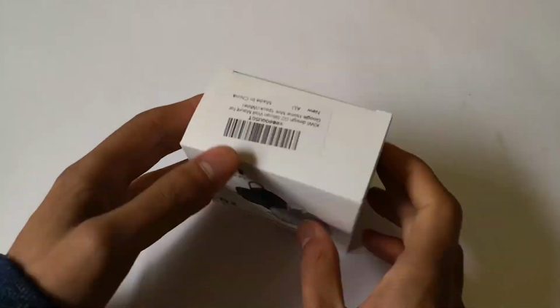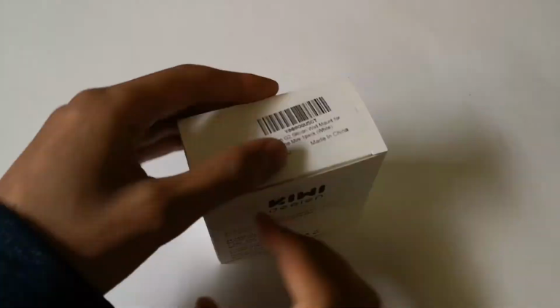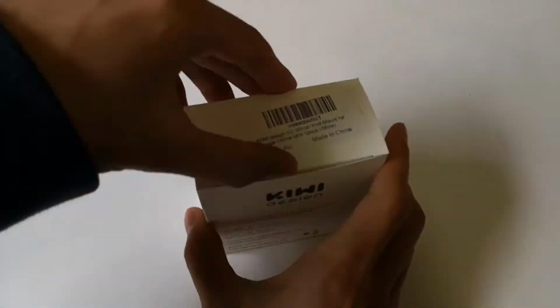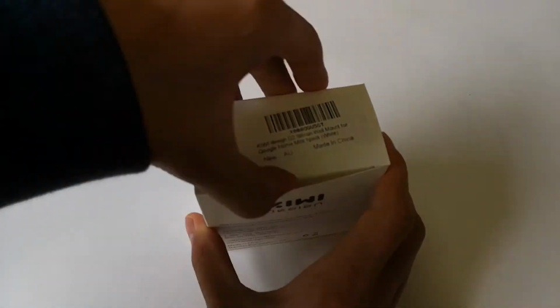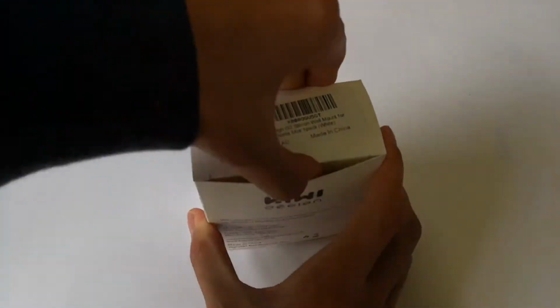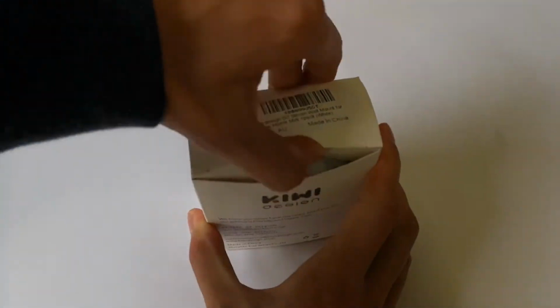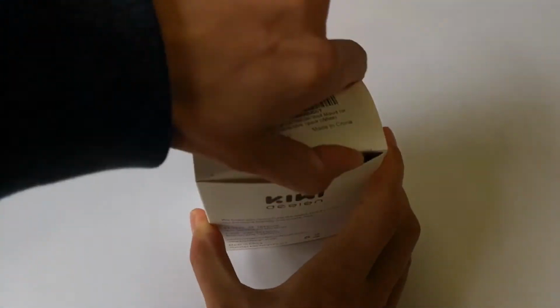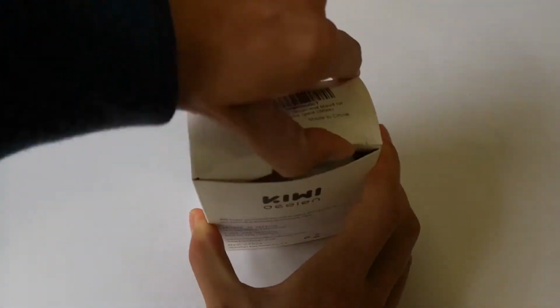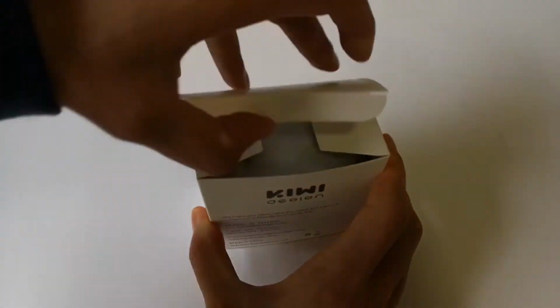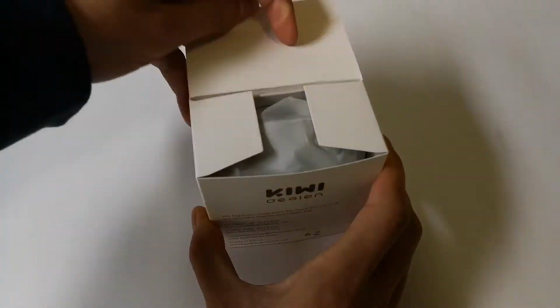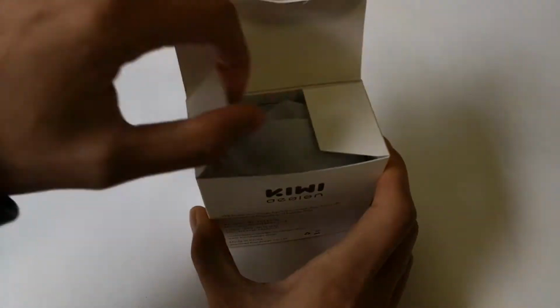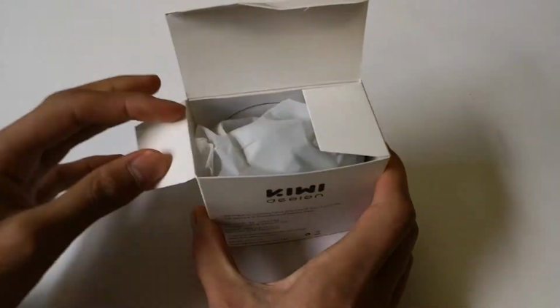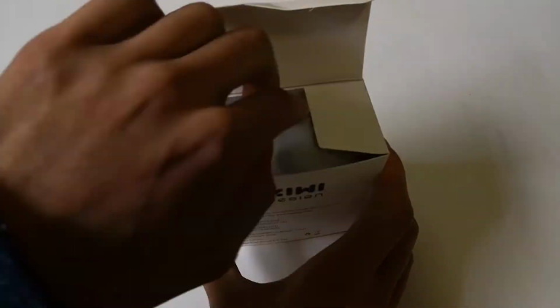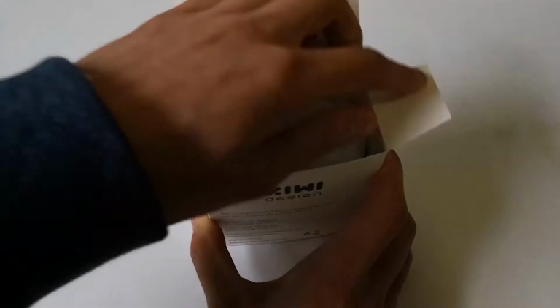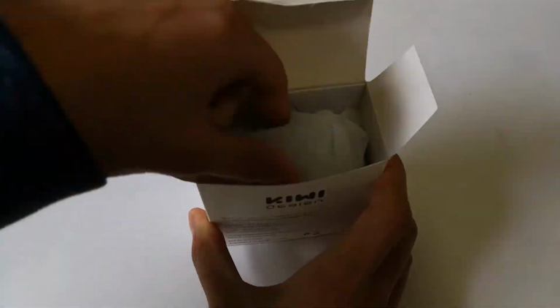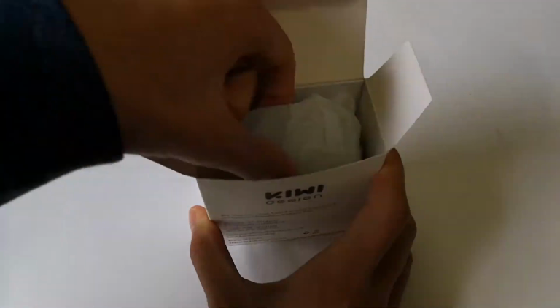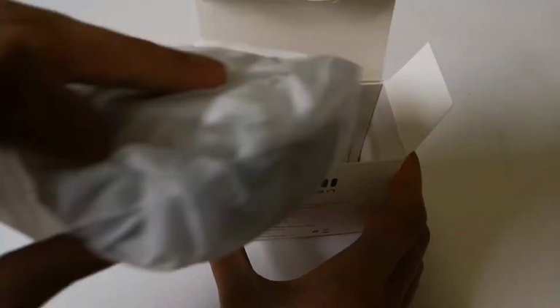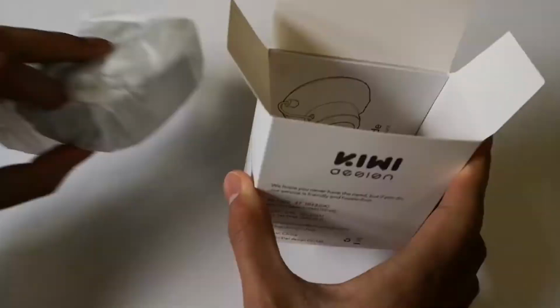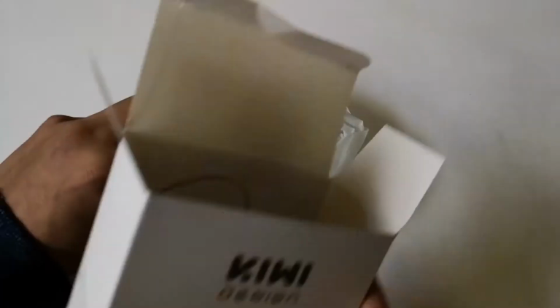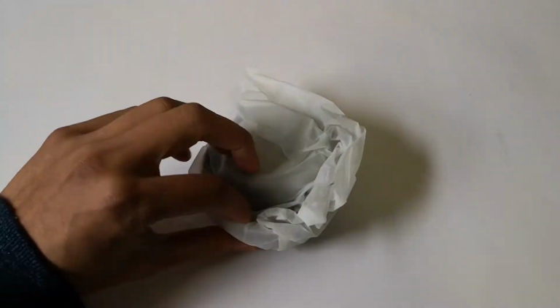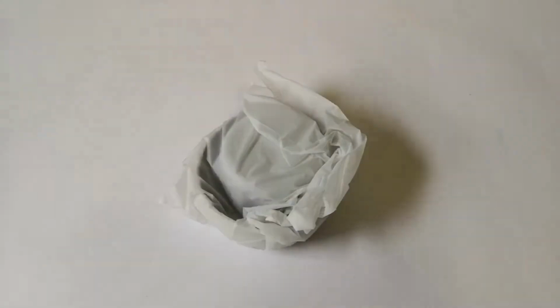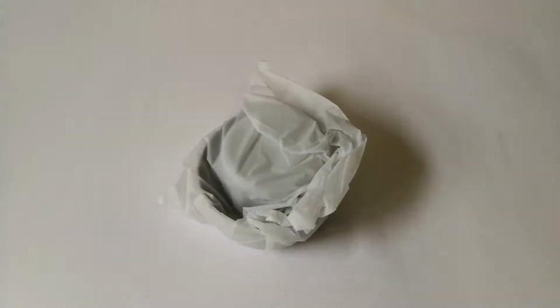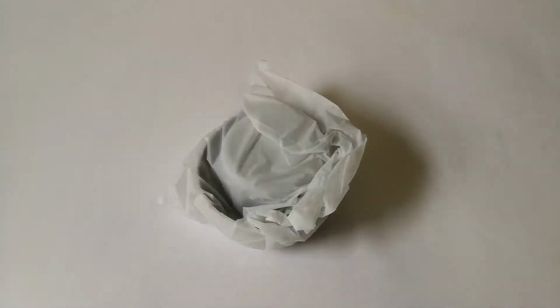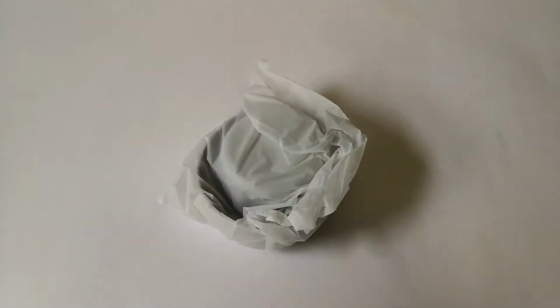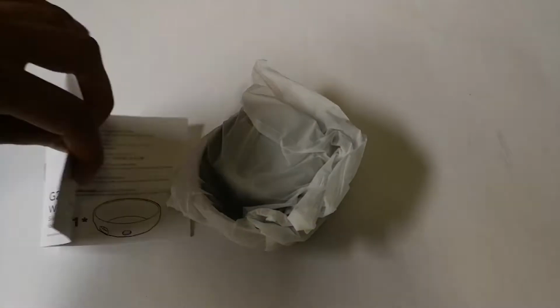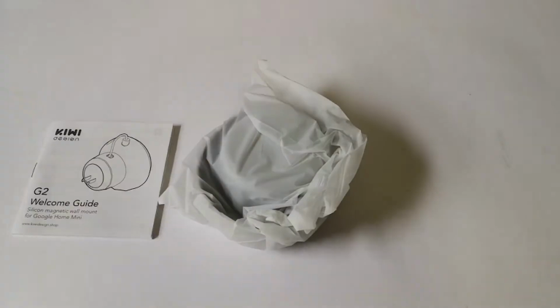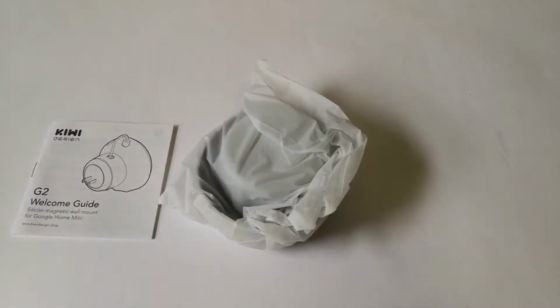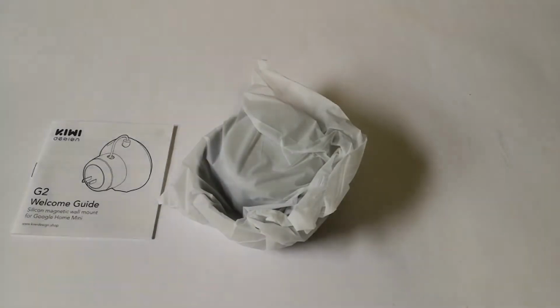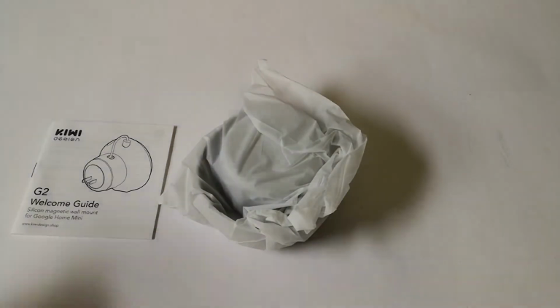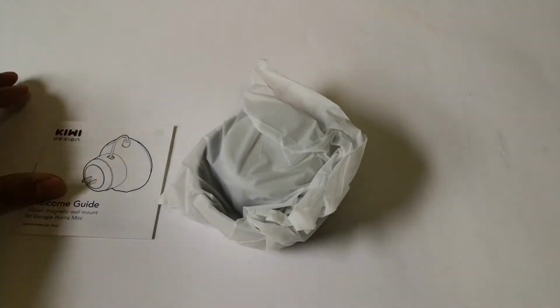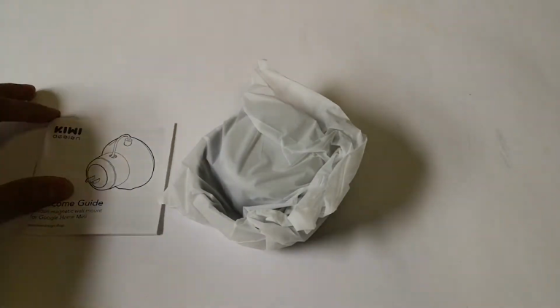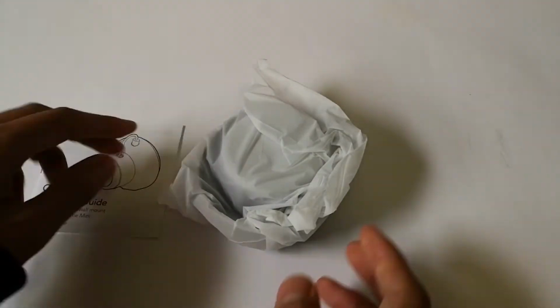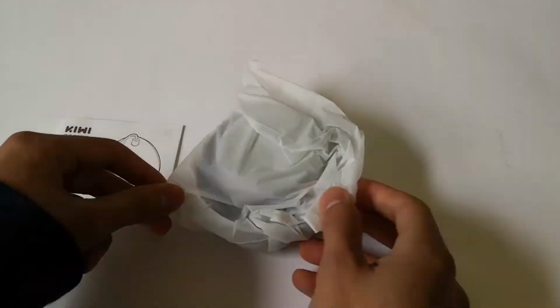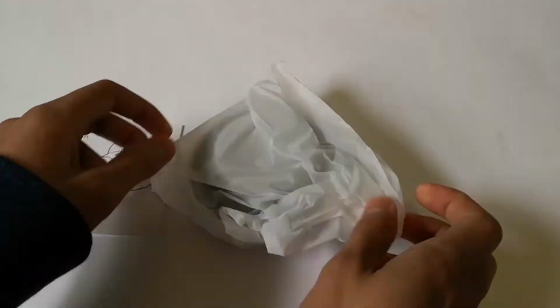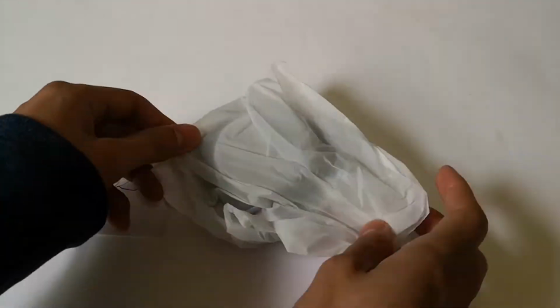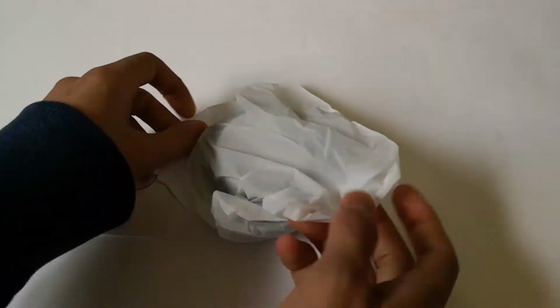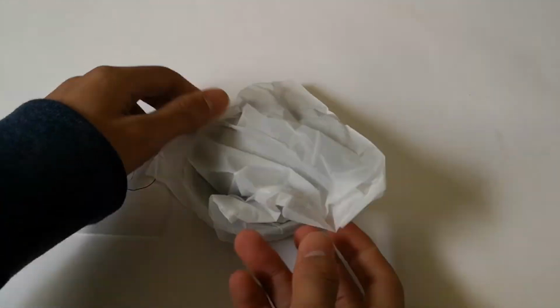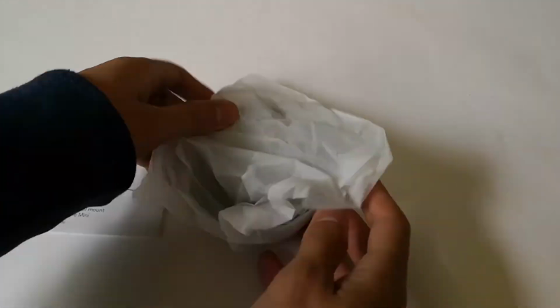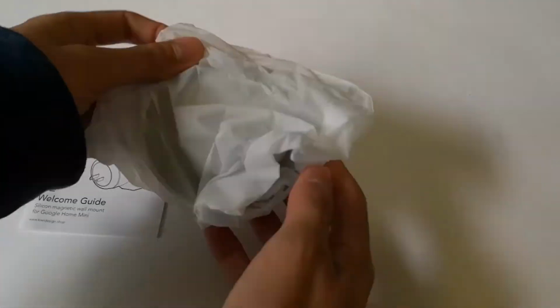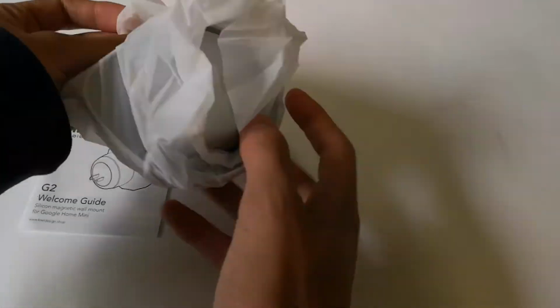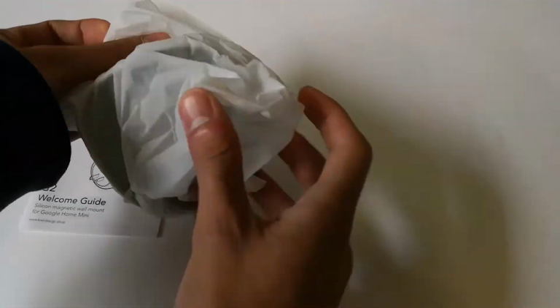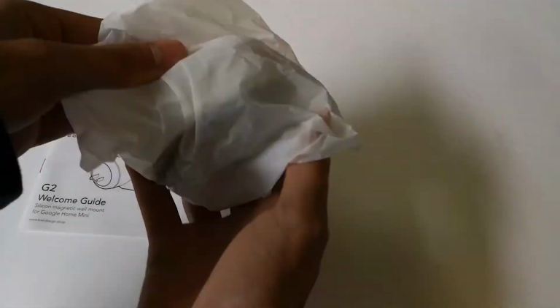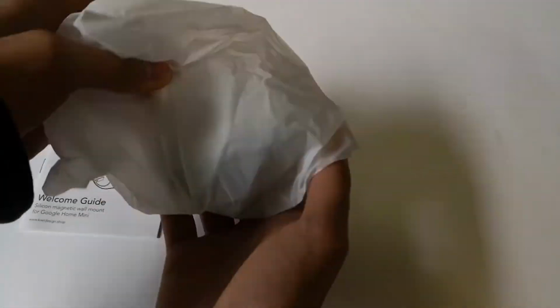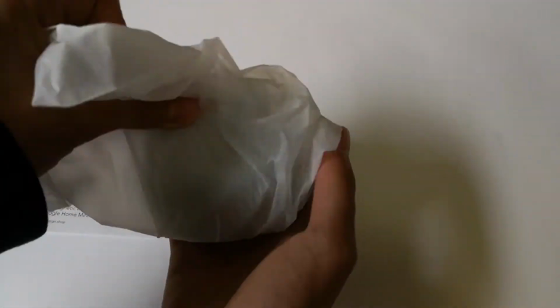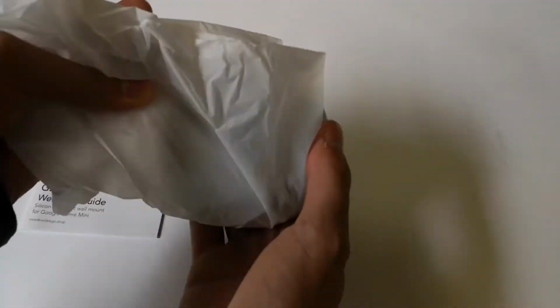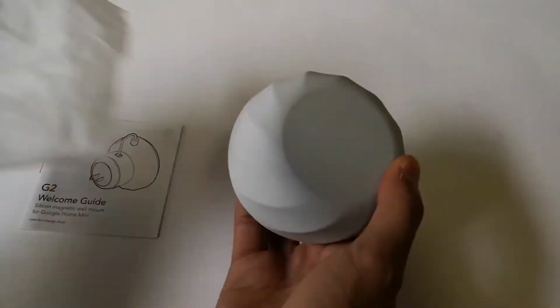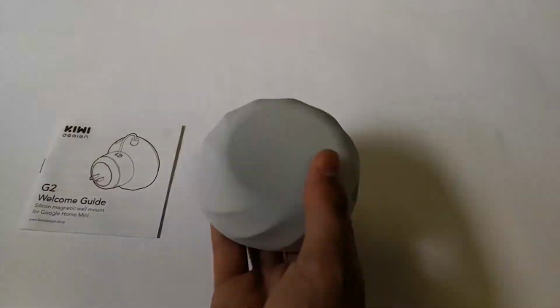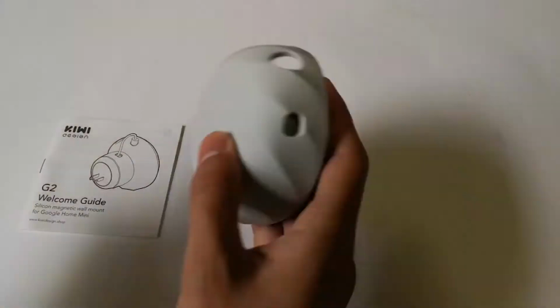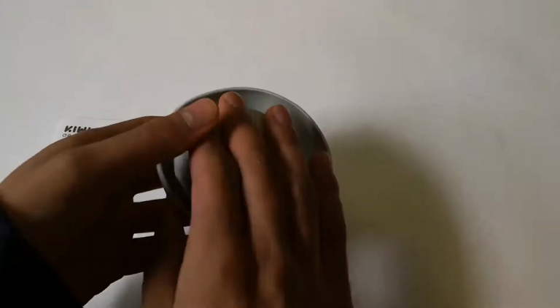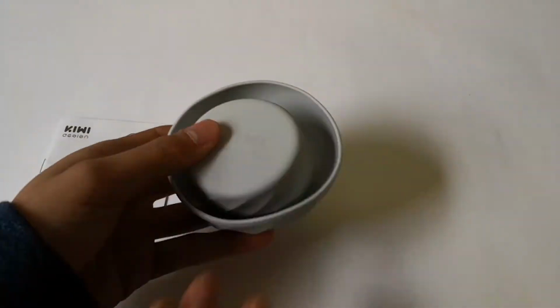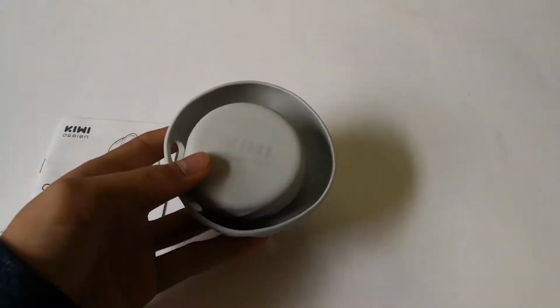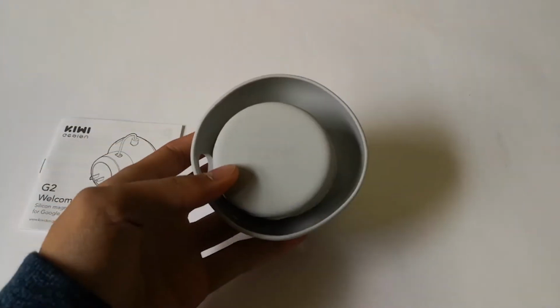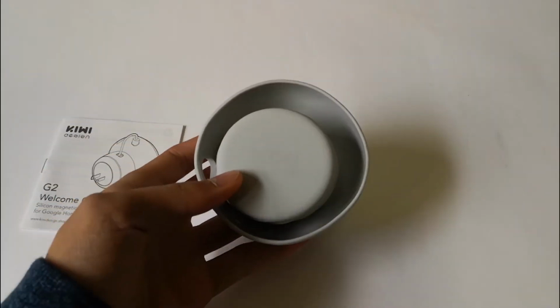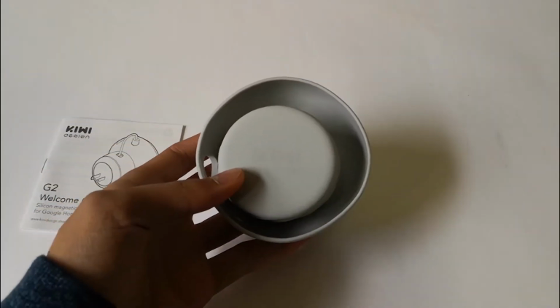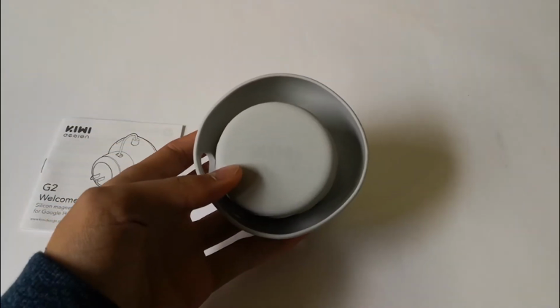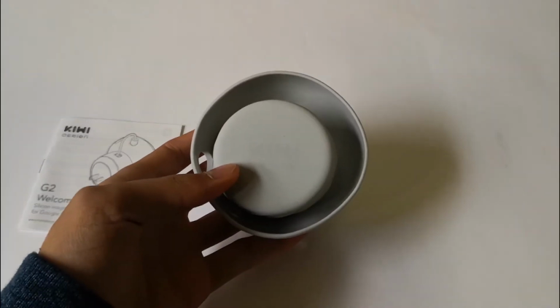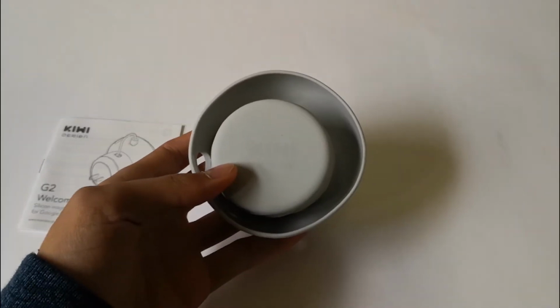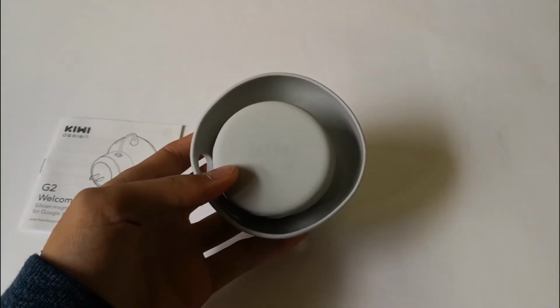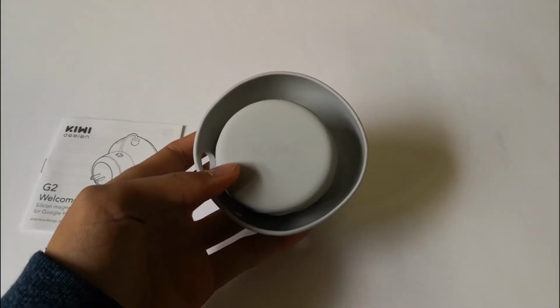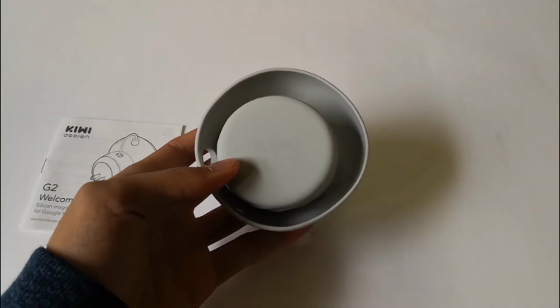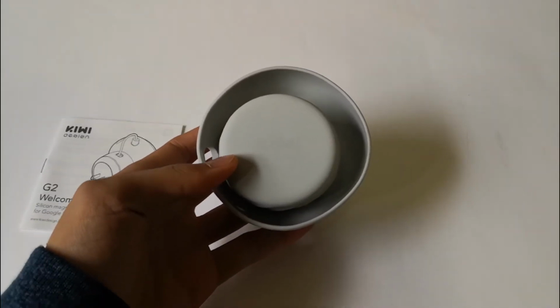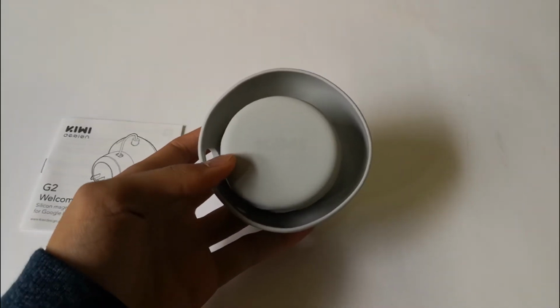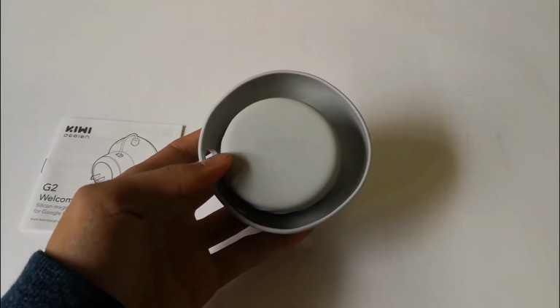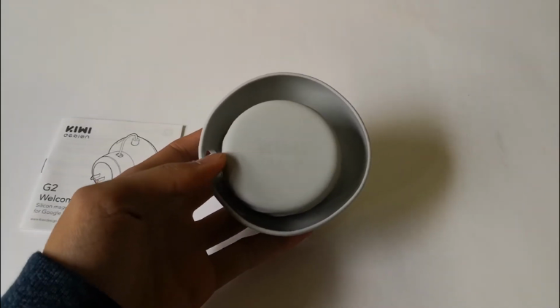Inside the box you get the mount and a manual. The instructions are very easy to follow and it only takes a couple minutes to get set up.